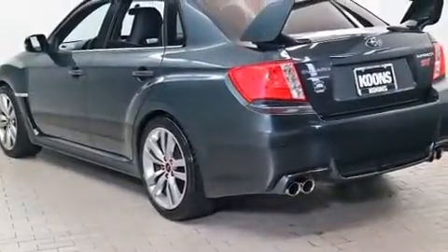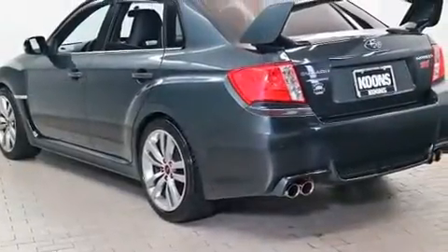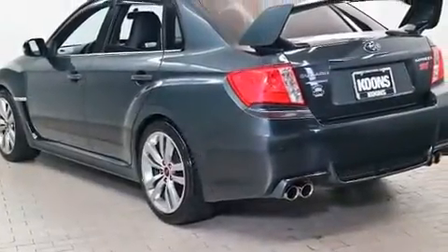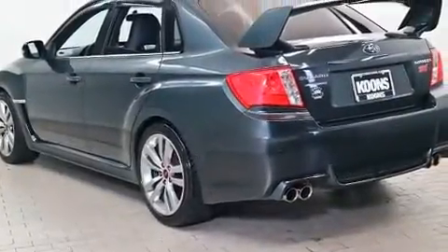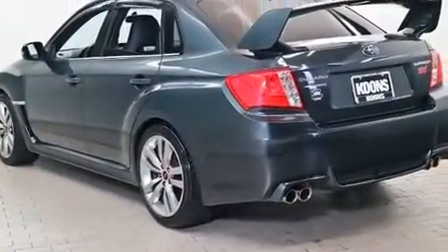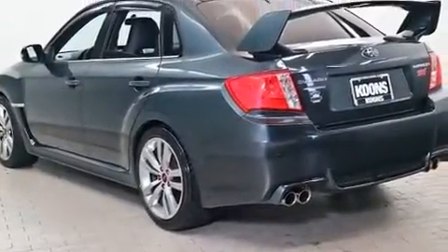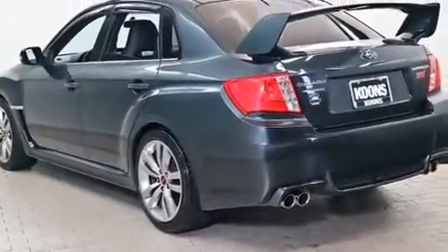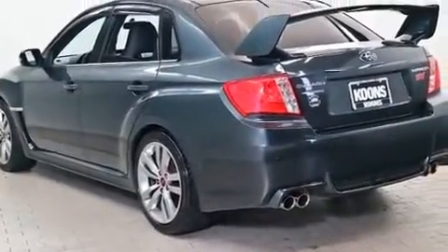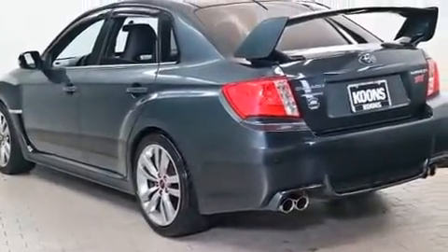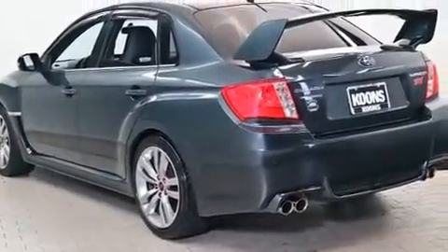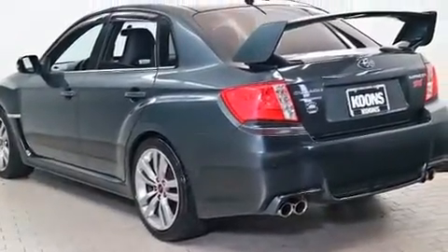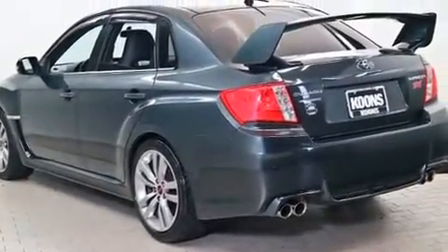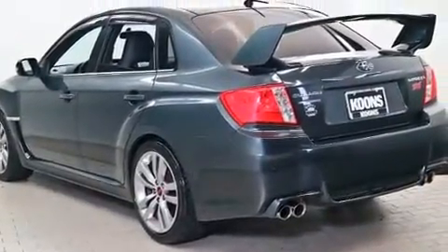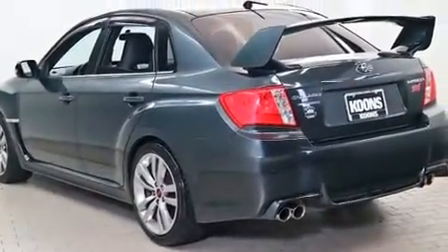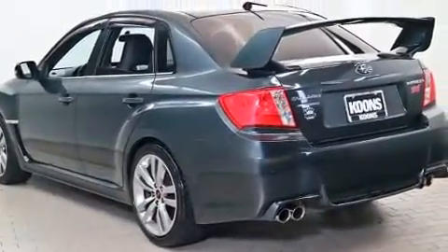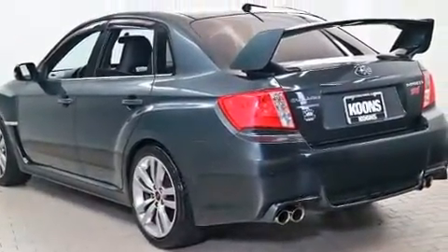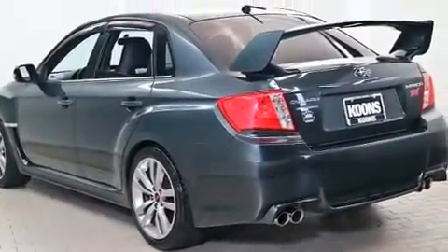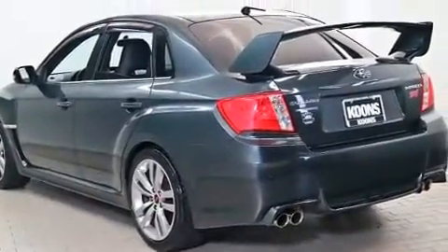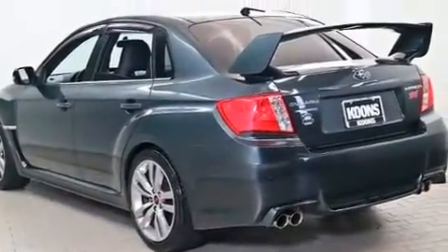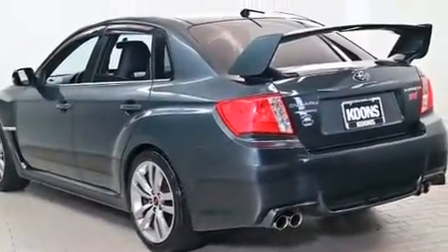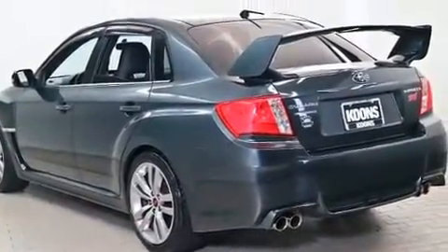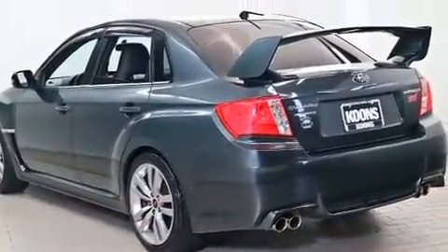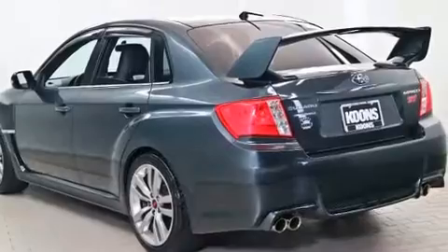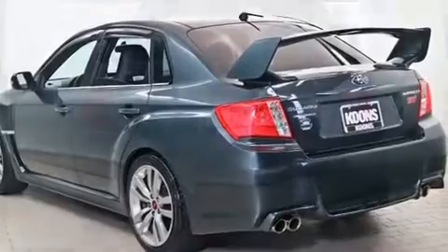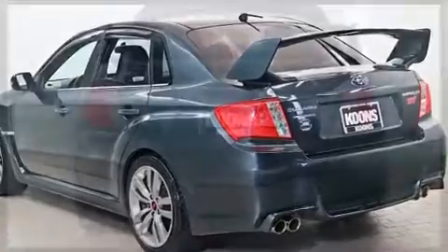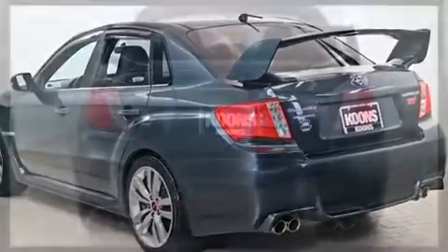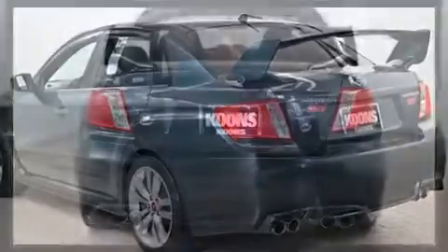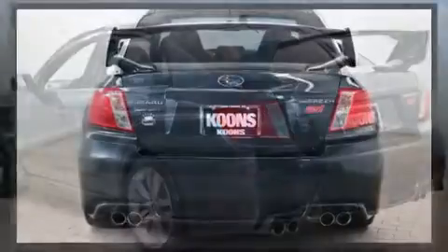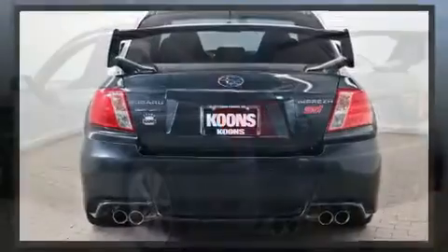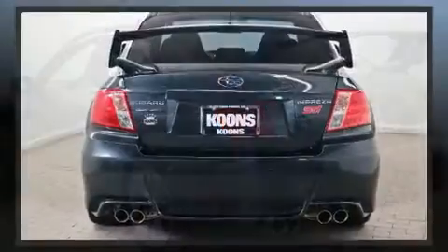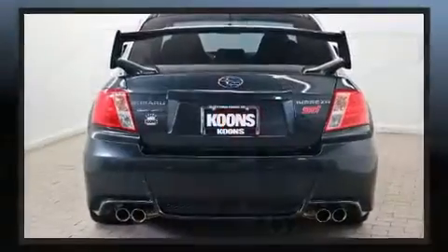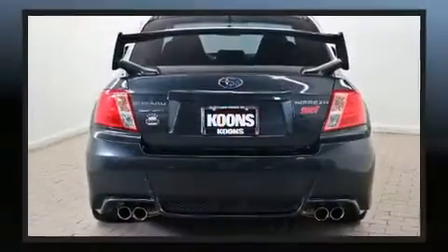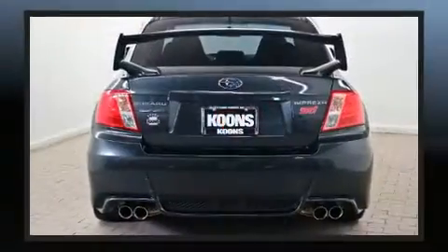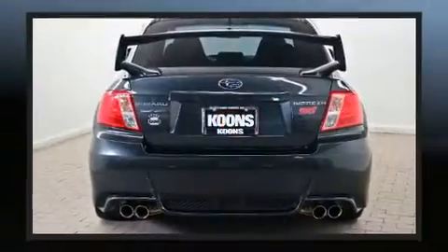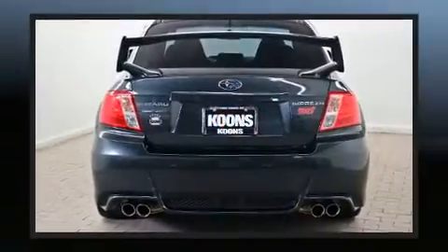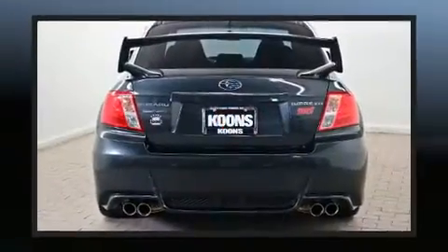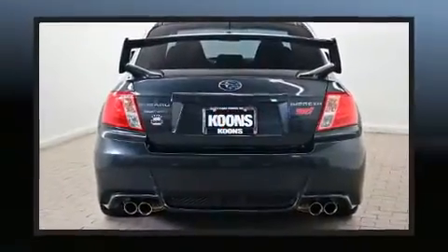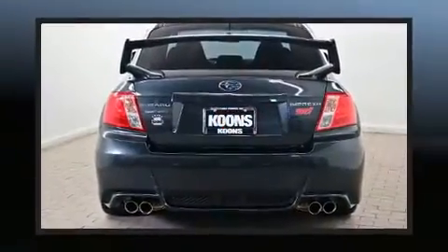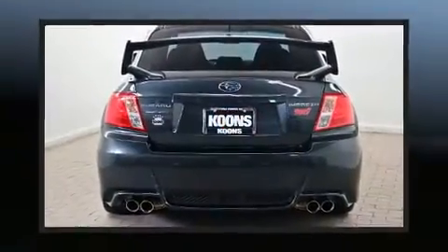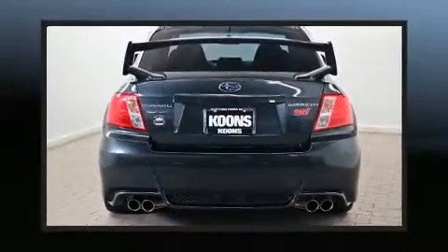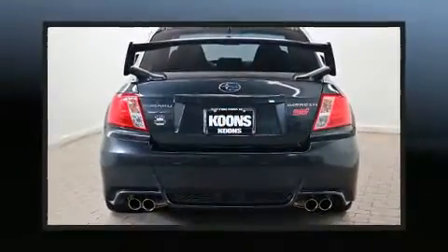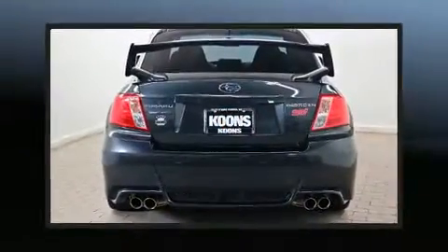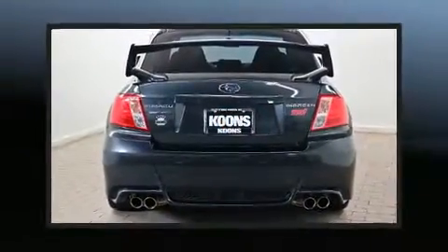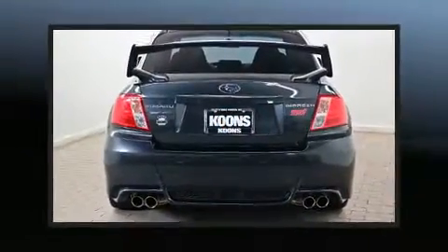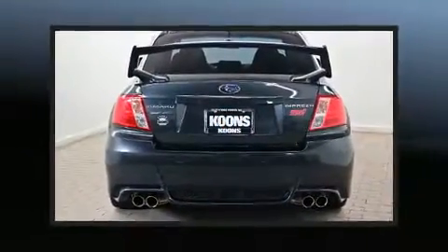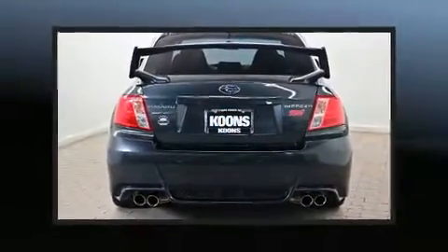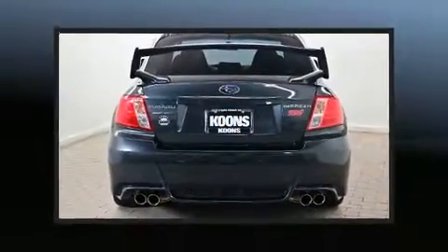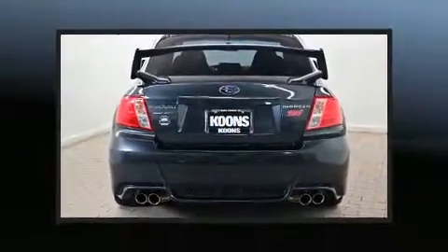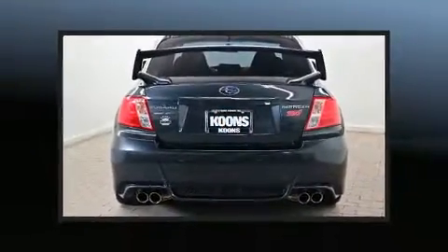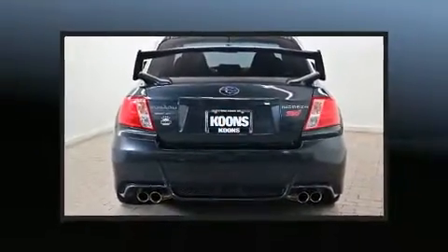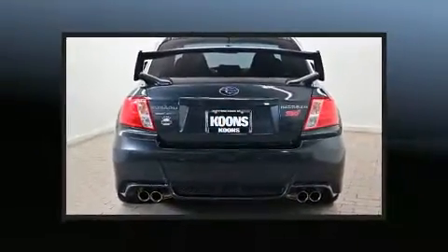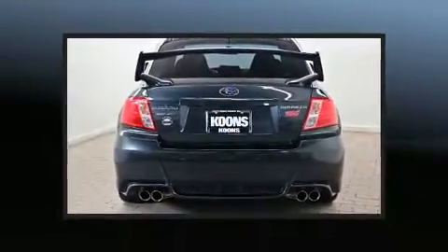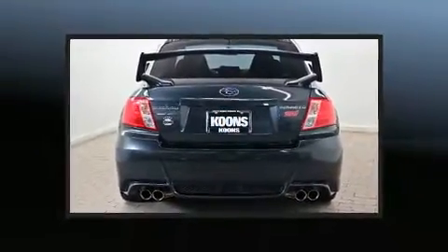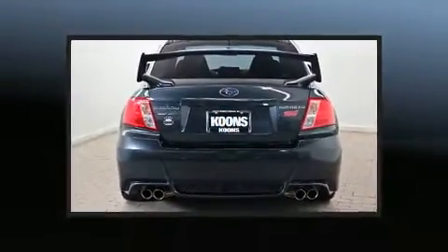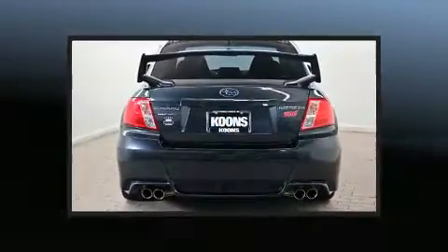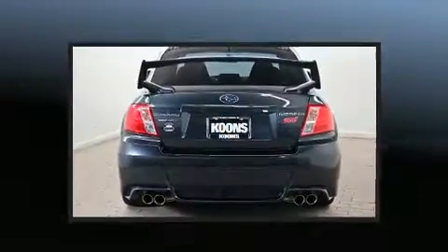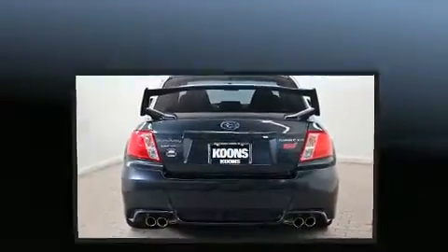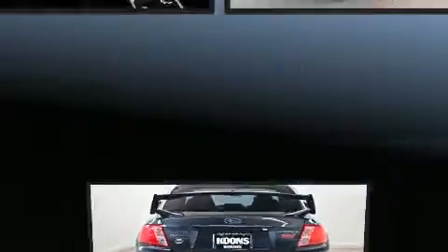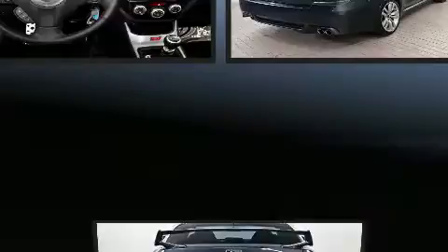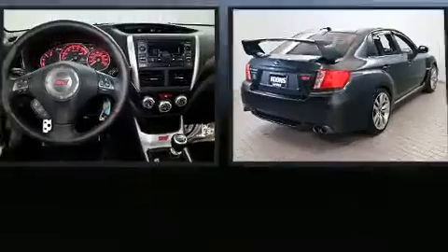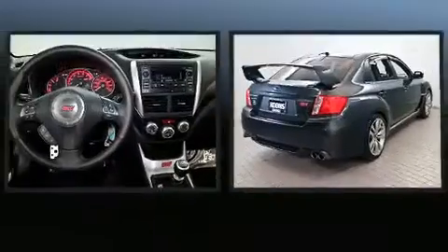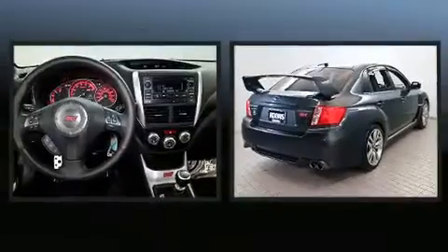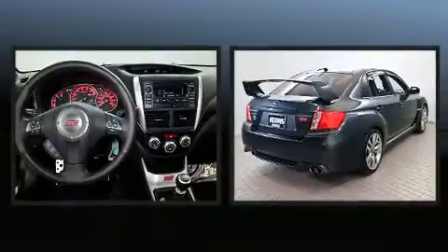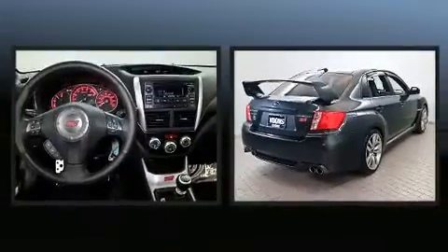Top features include power windows, a trip computer, turn signal indicator mirrors, and more.